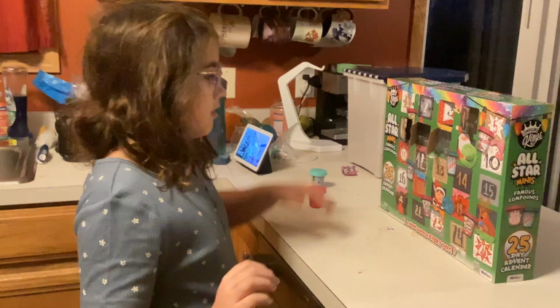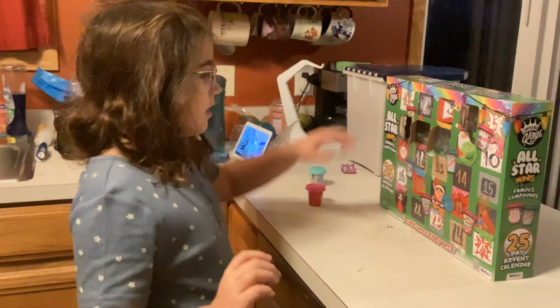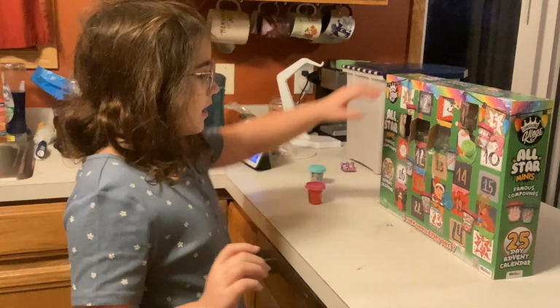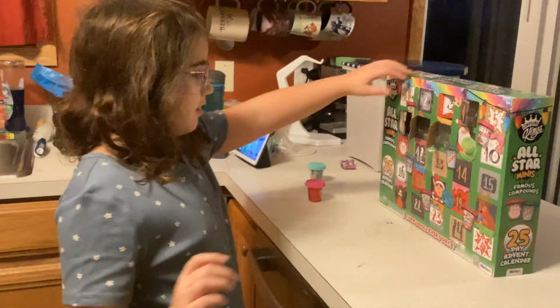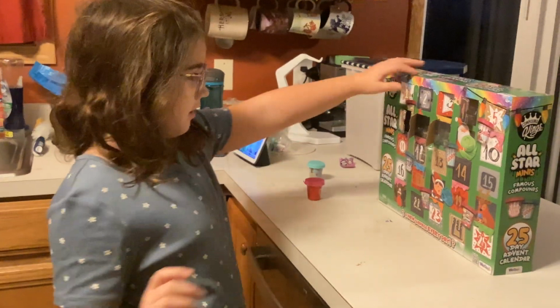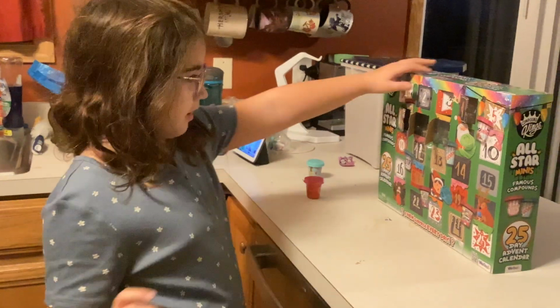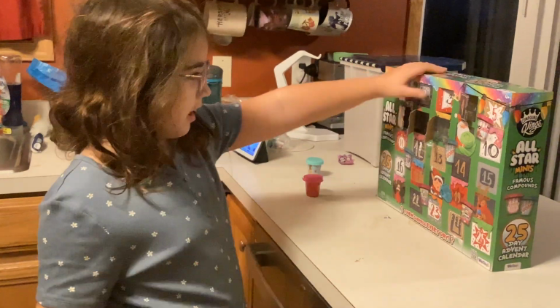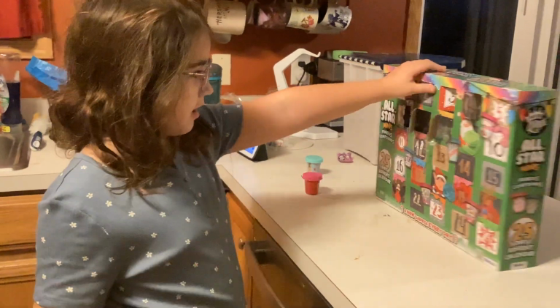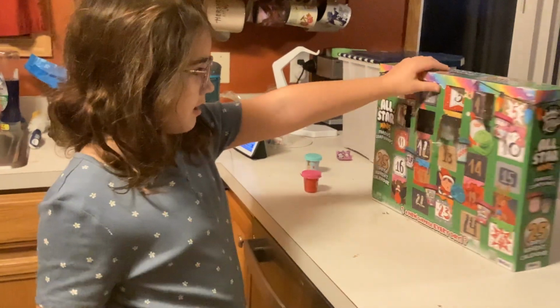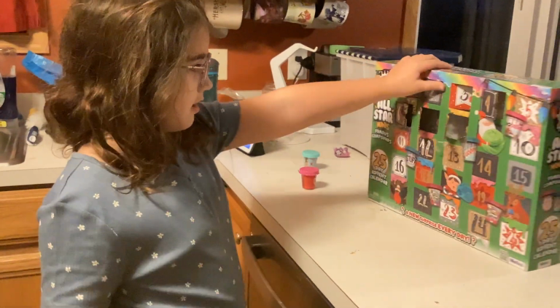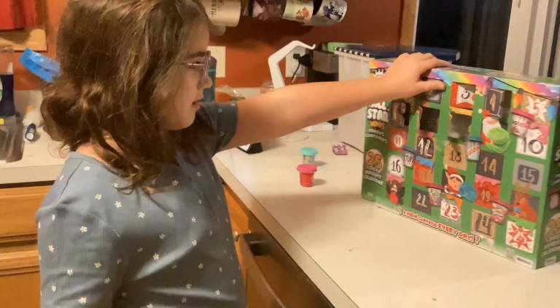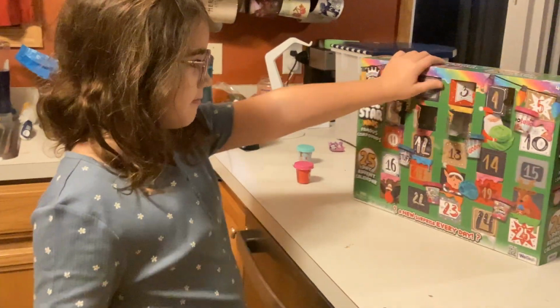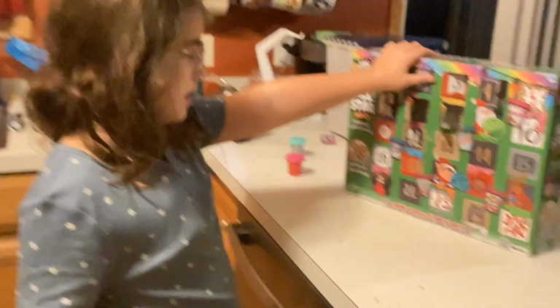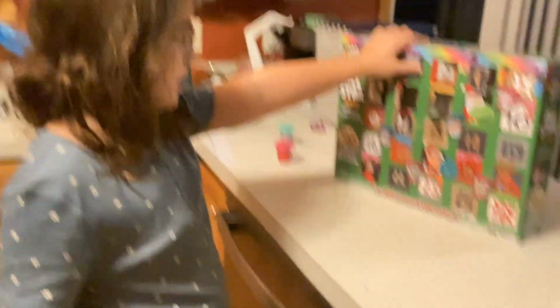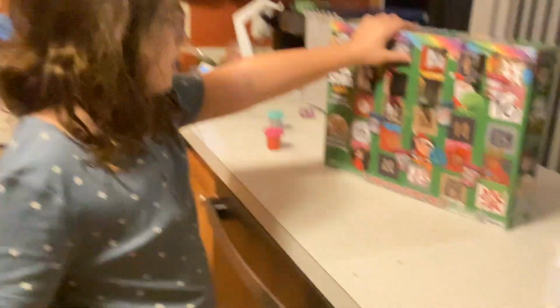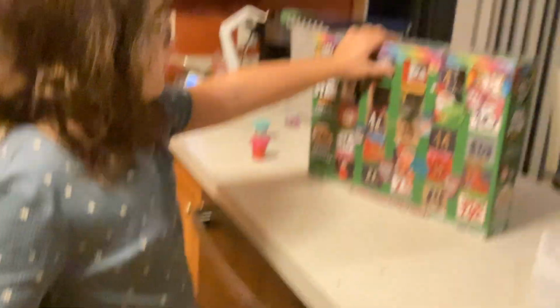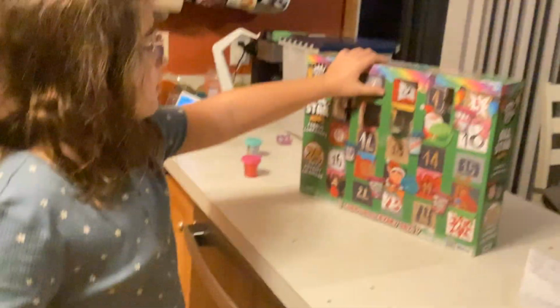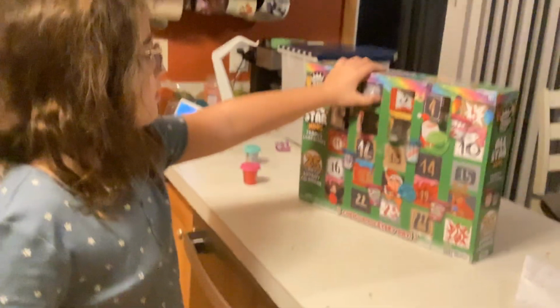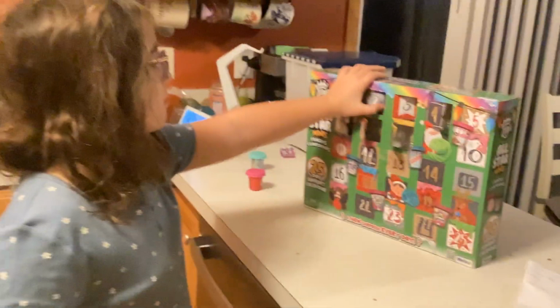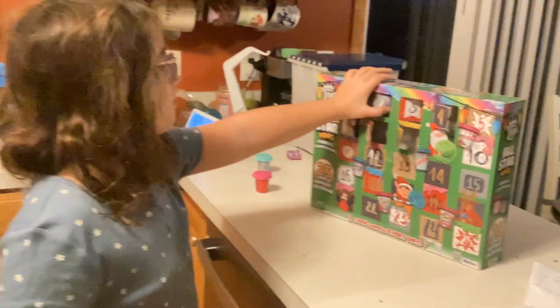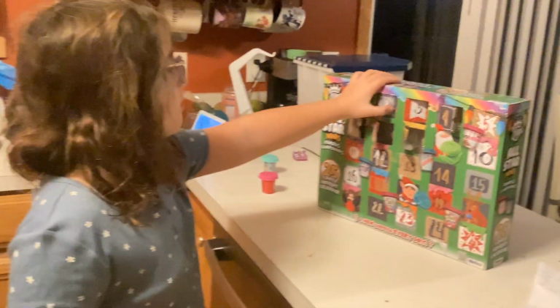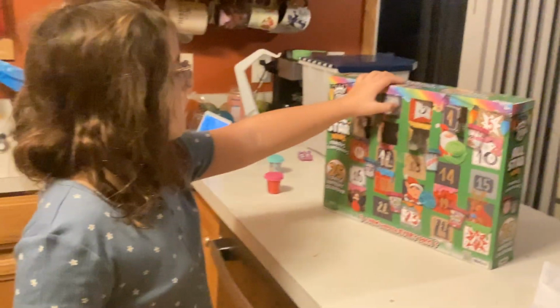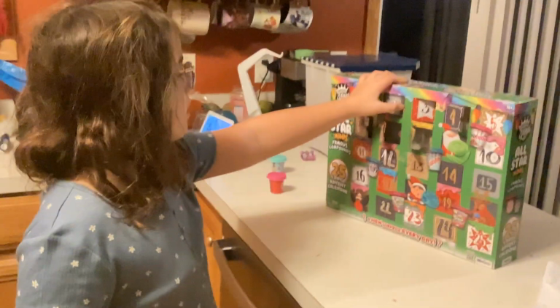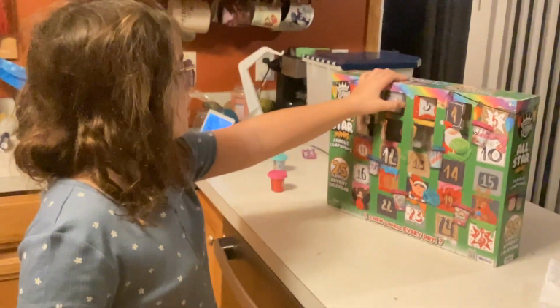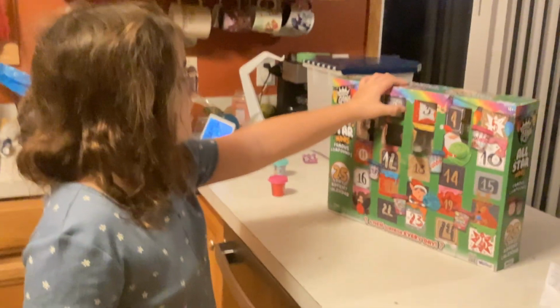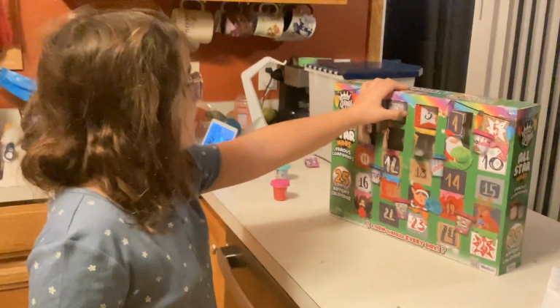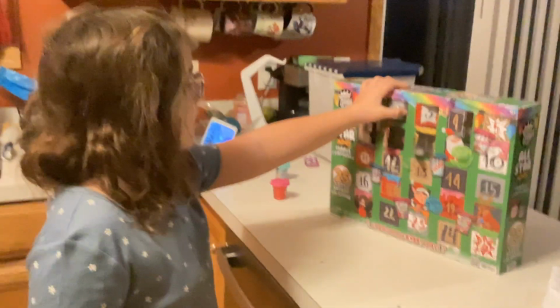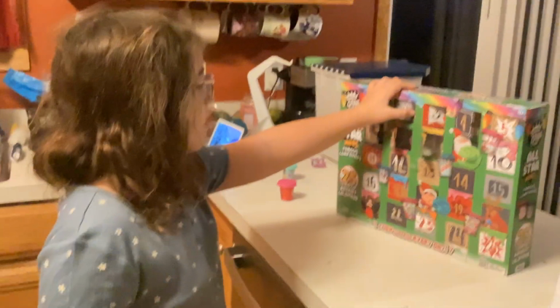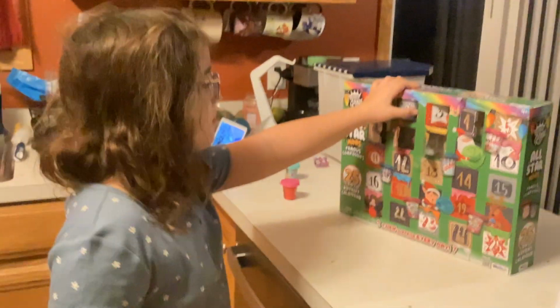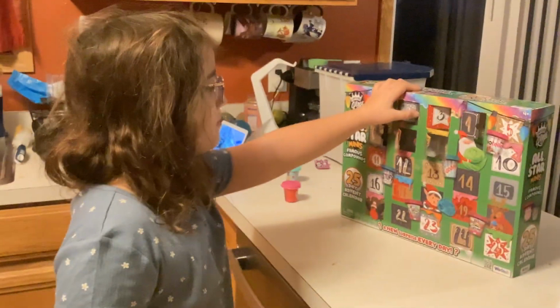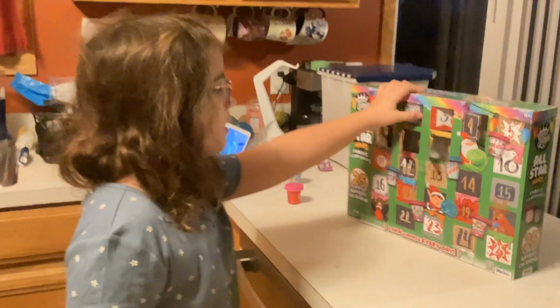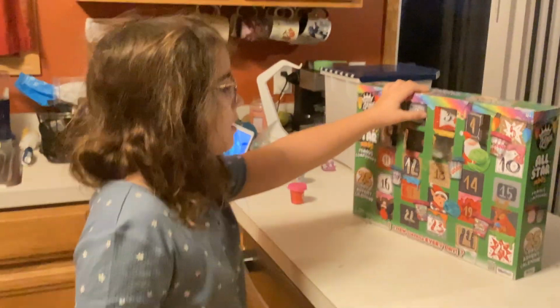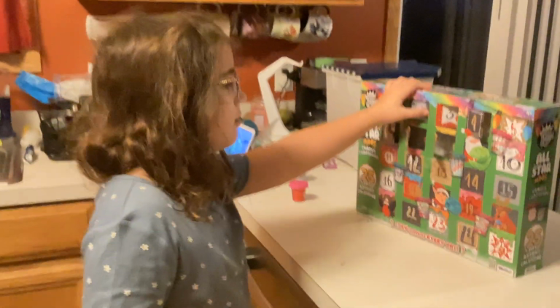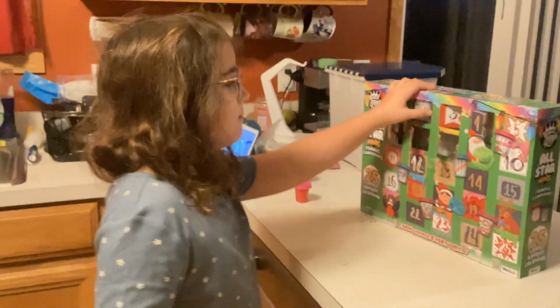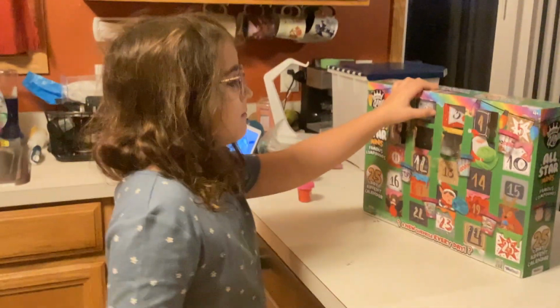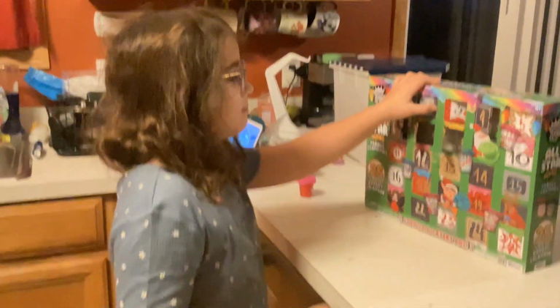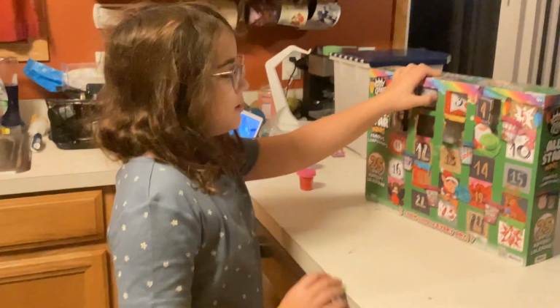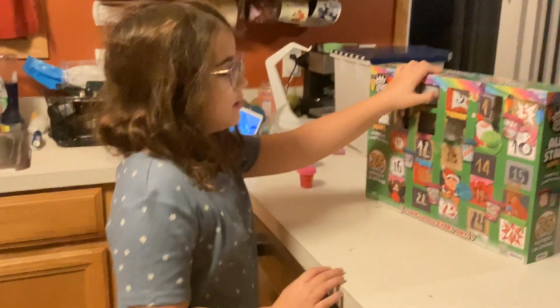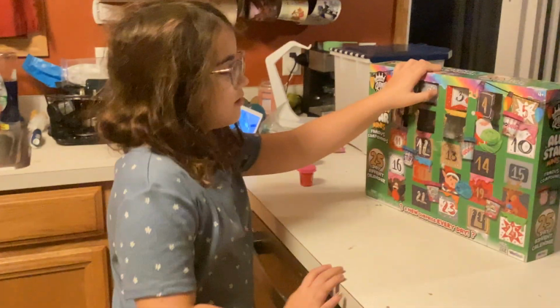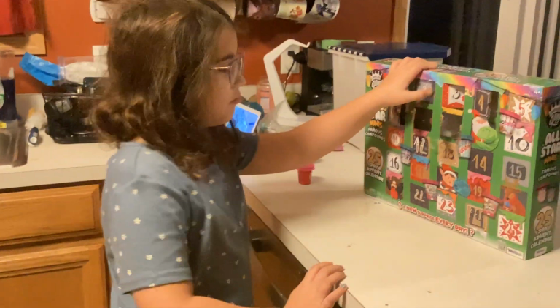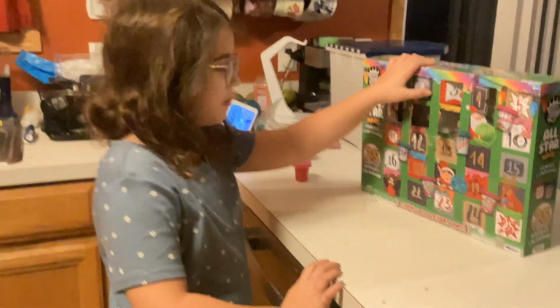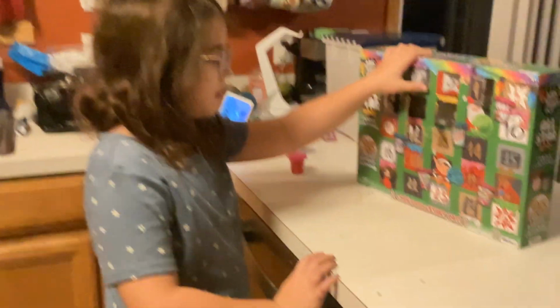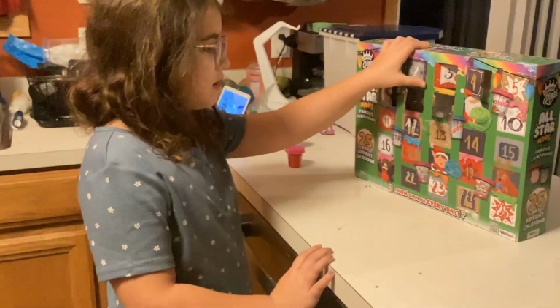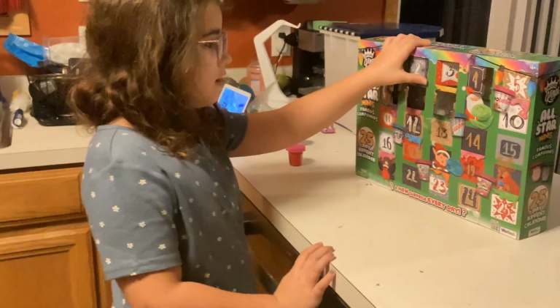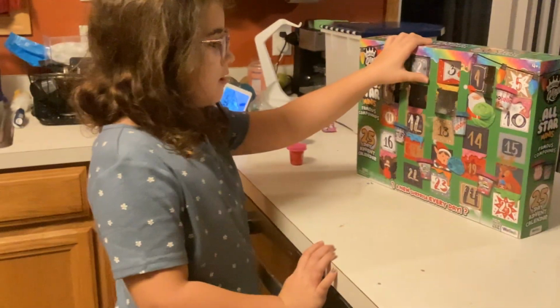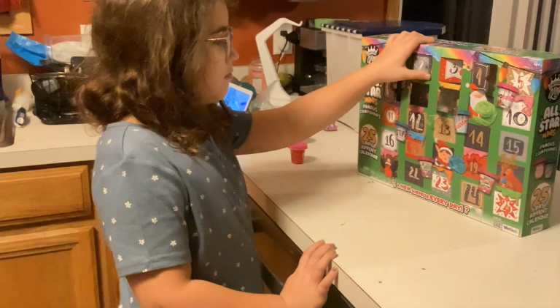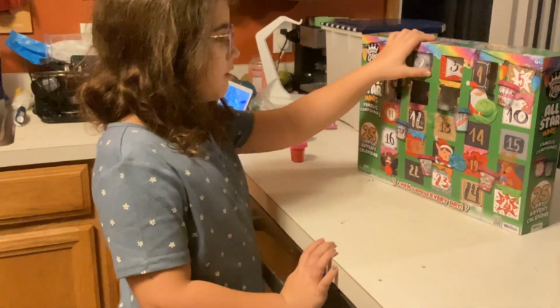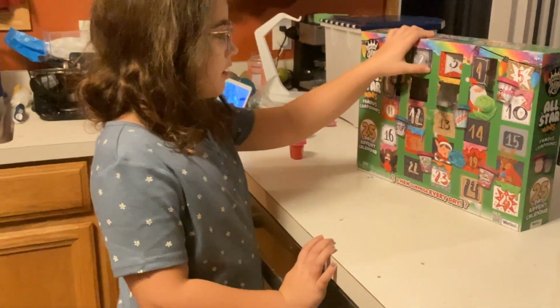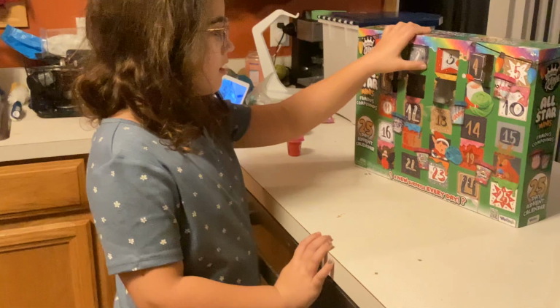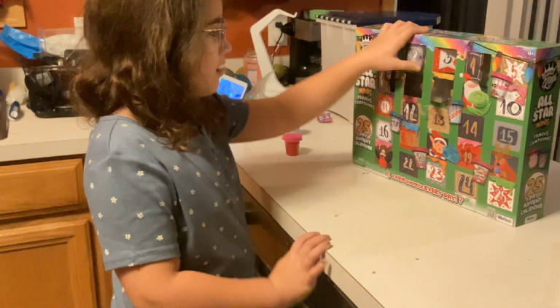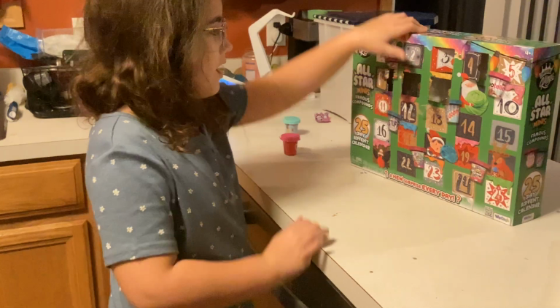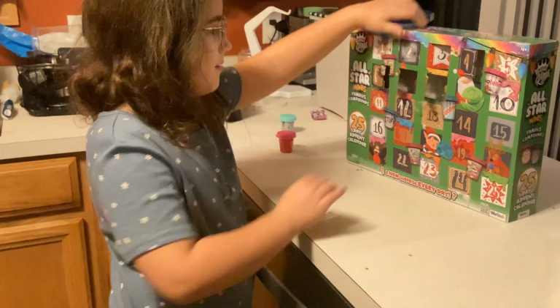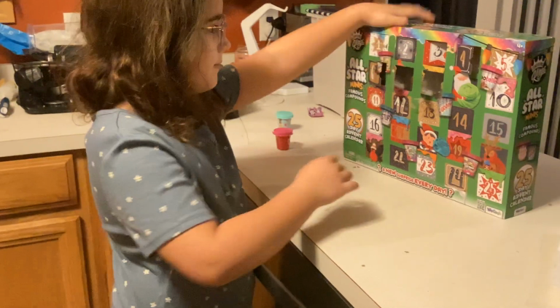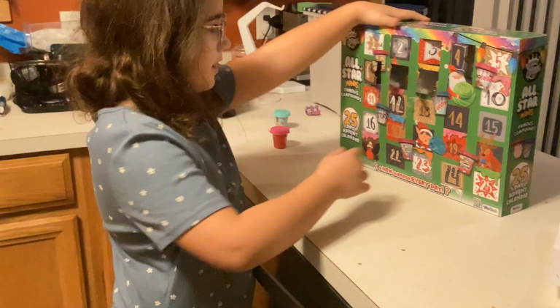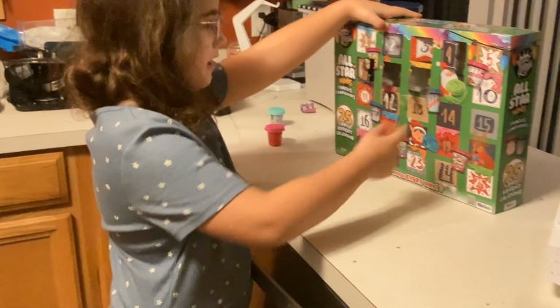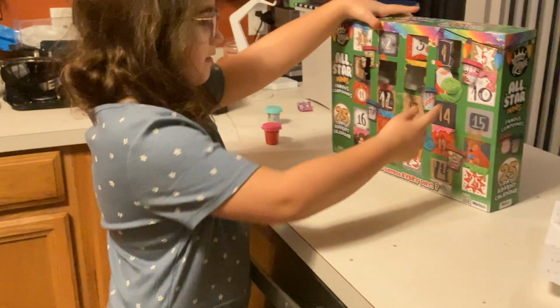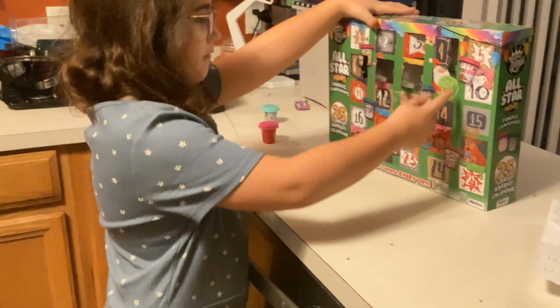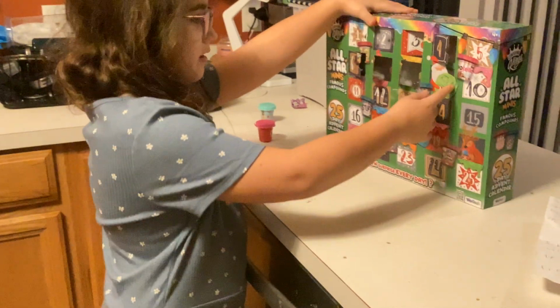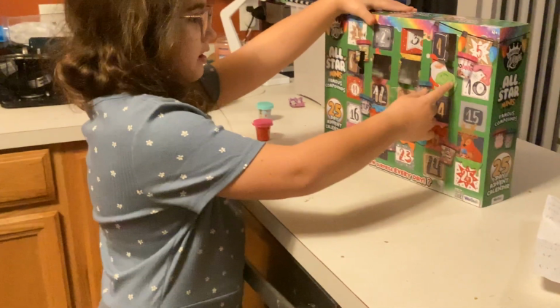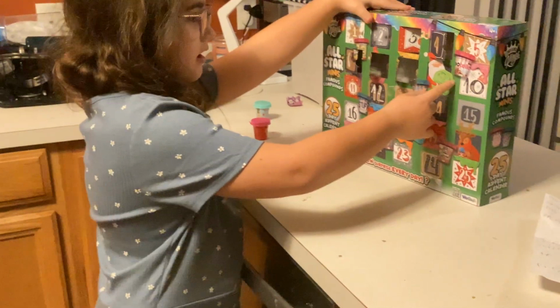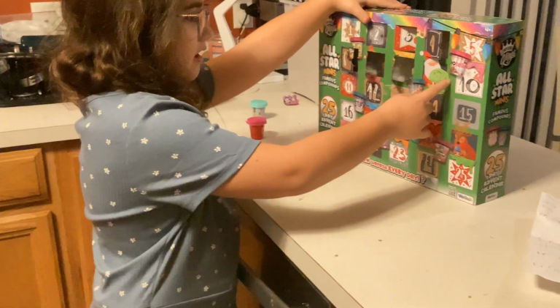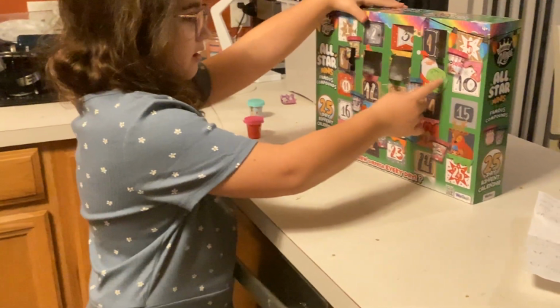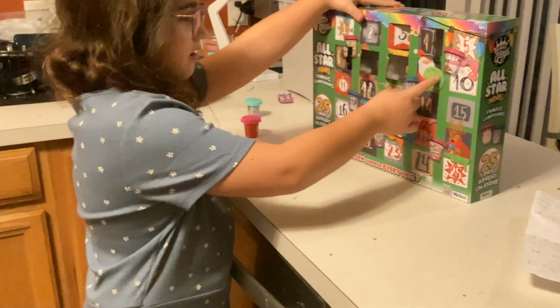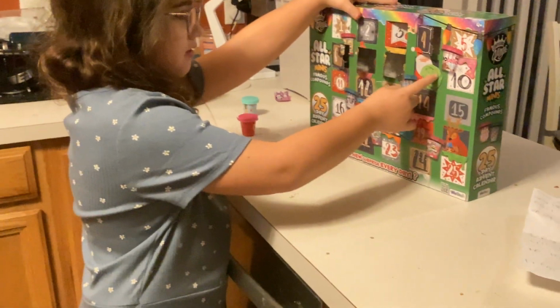Hello, guys. It's me, Kiri, and today I'm going to be opening my slime advent calendar.